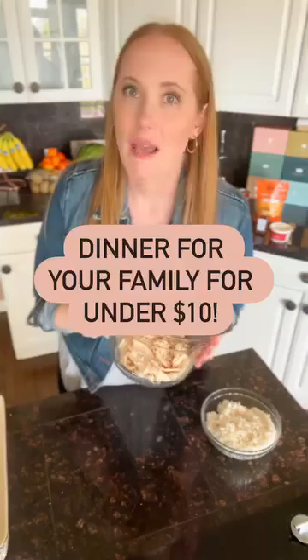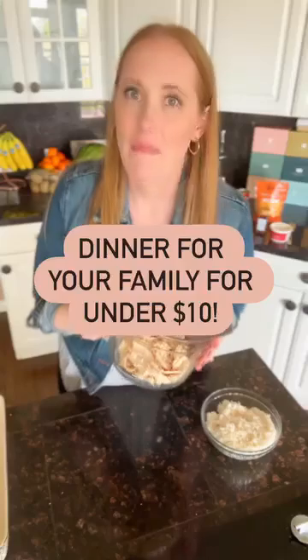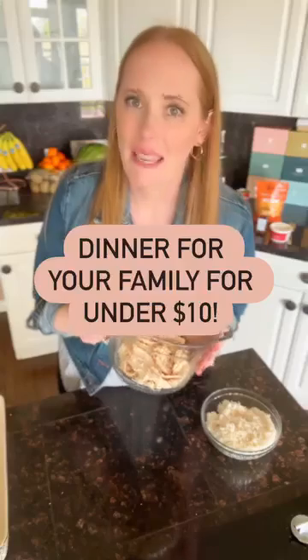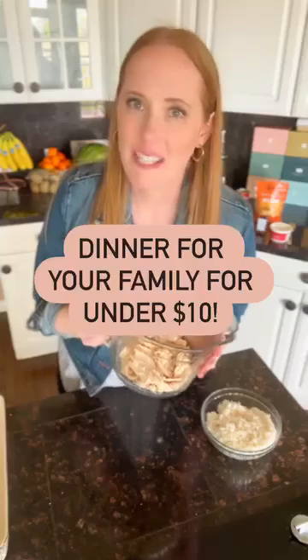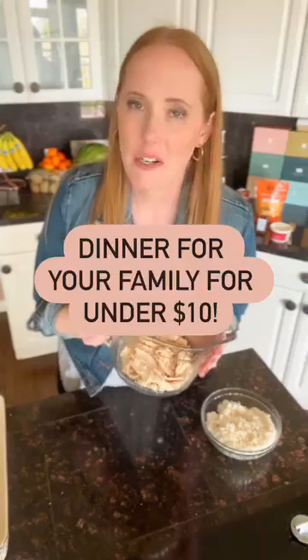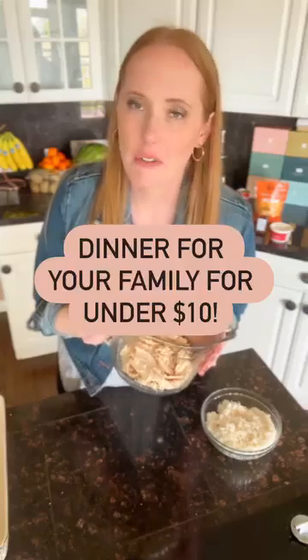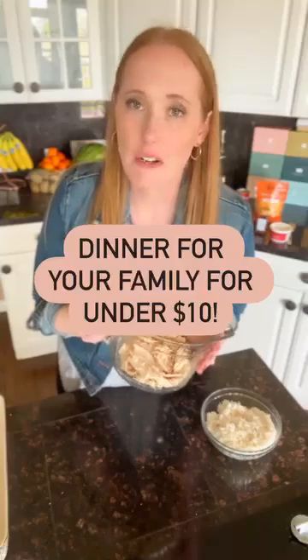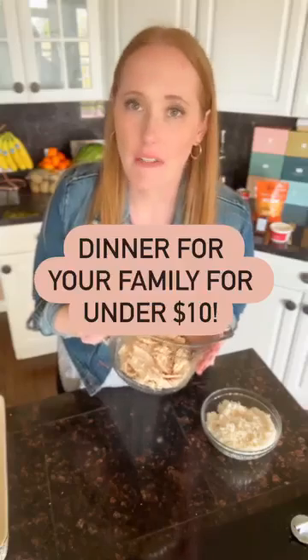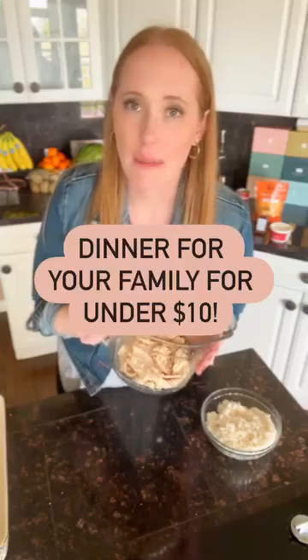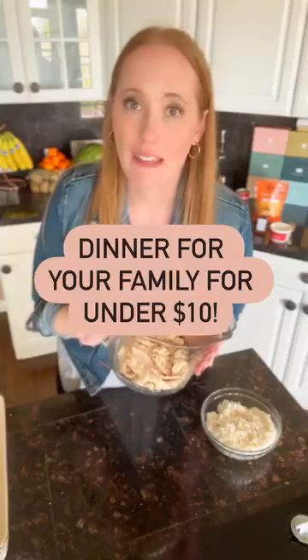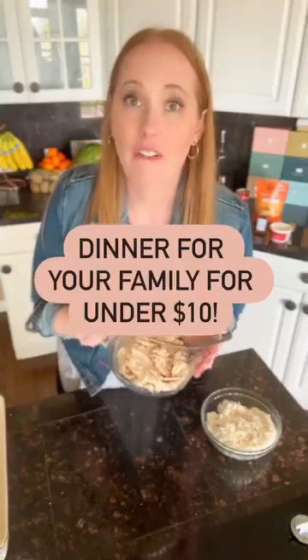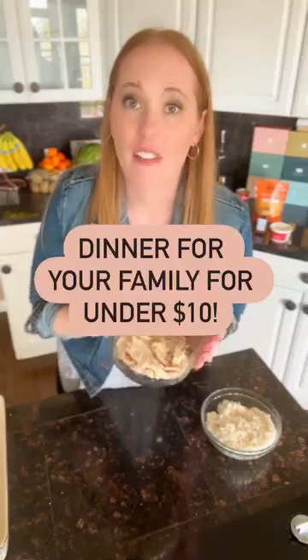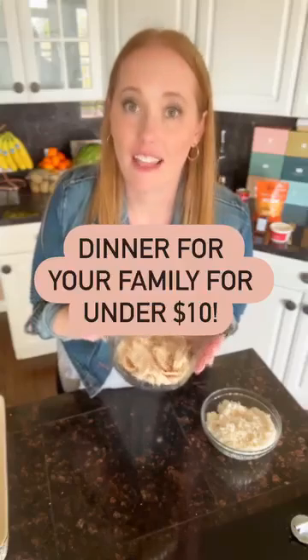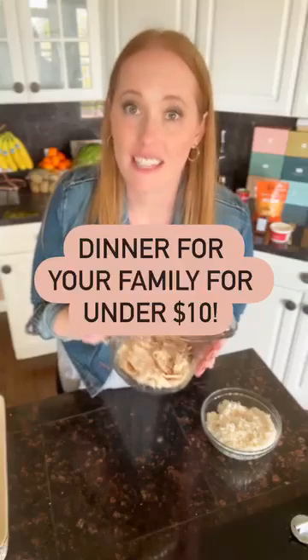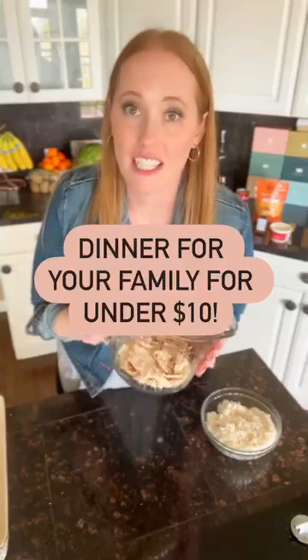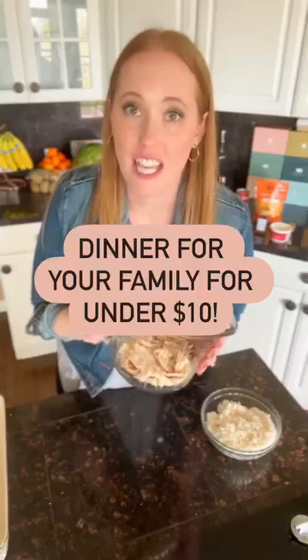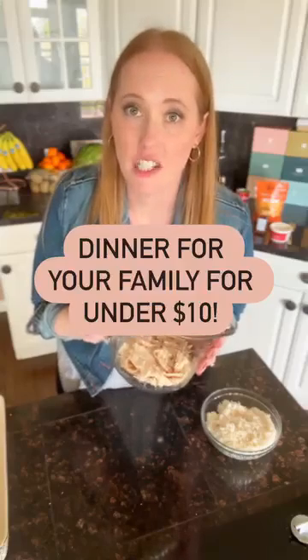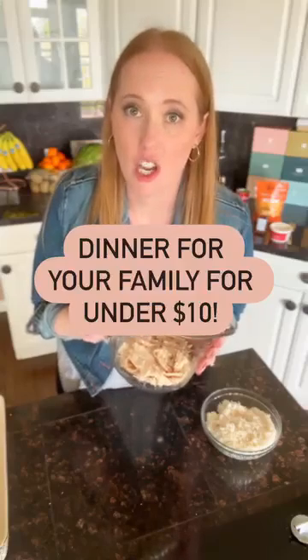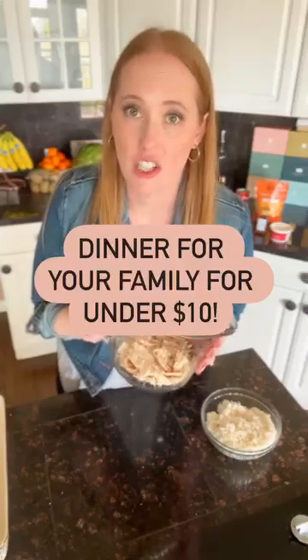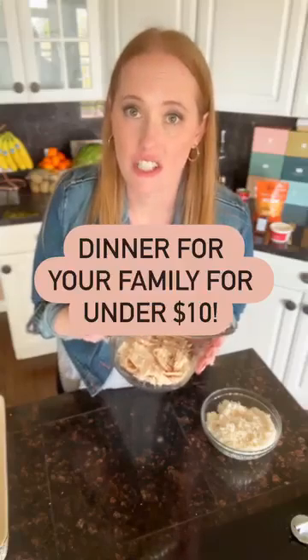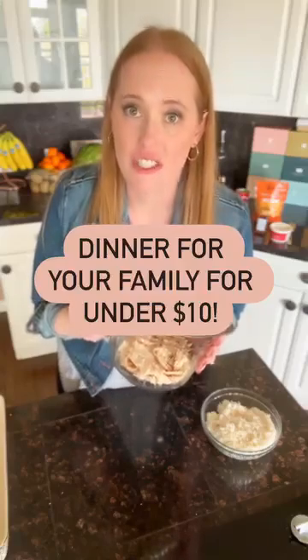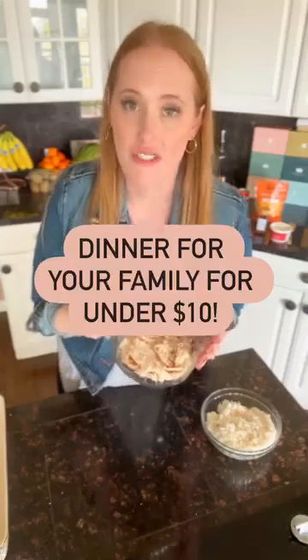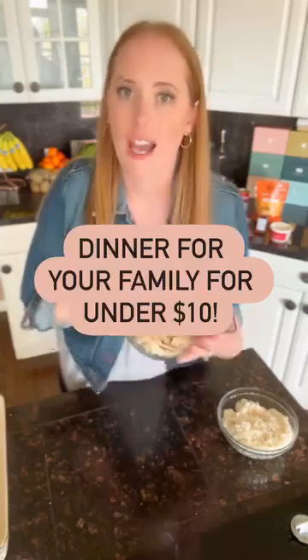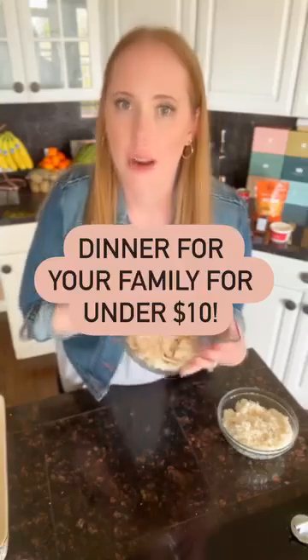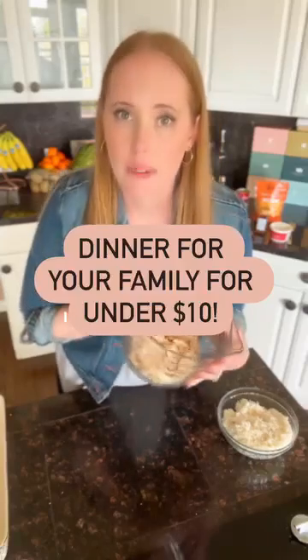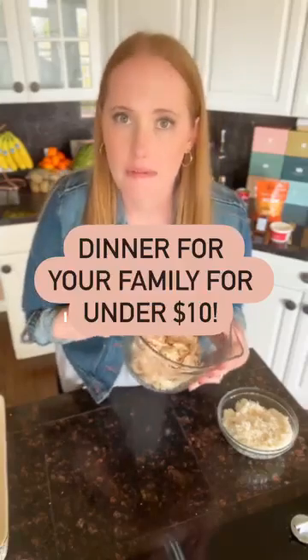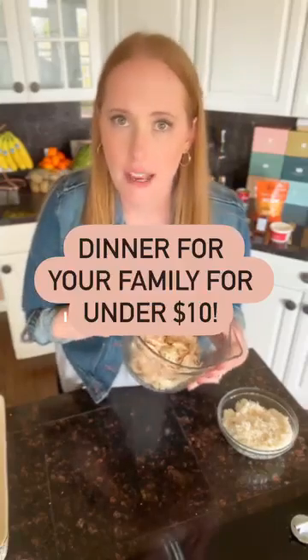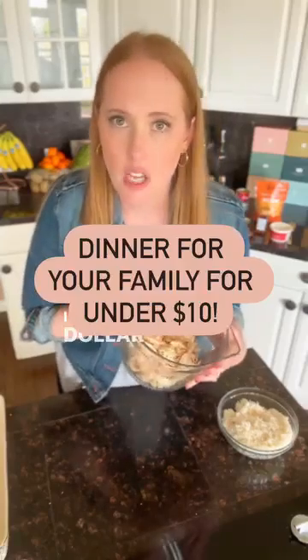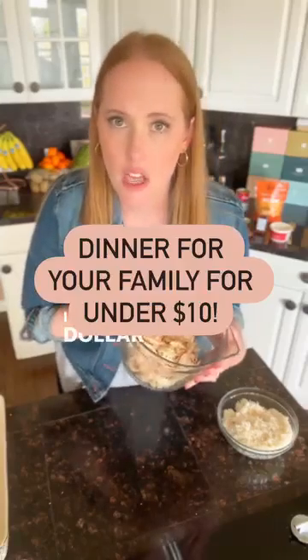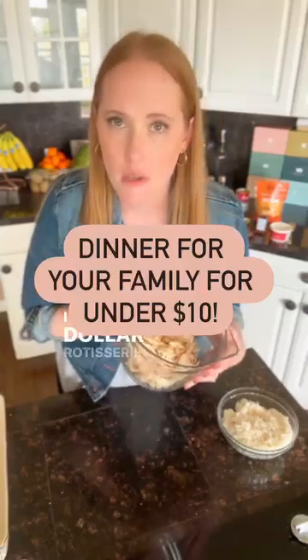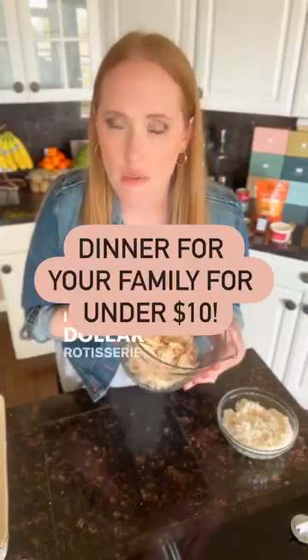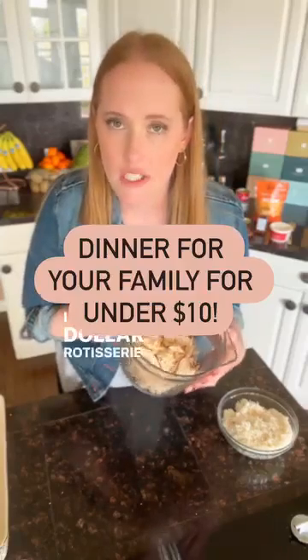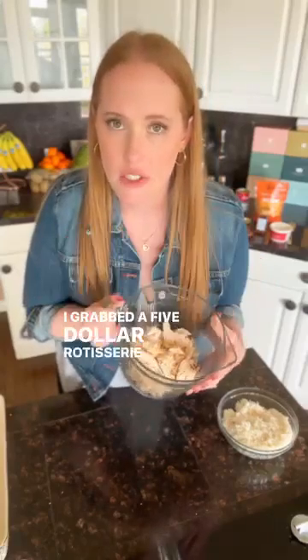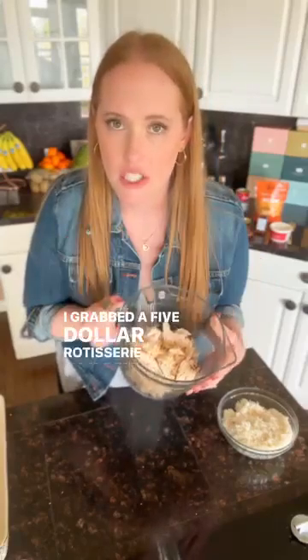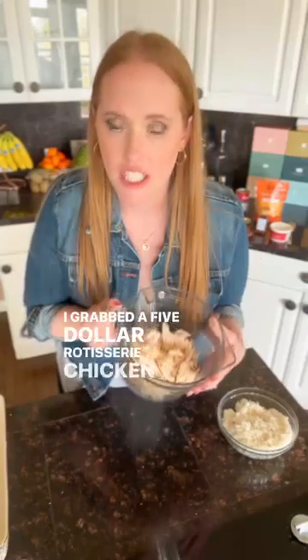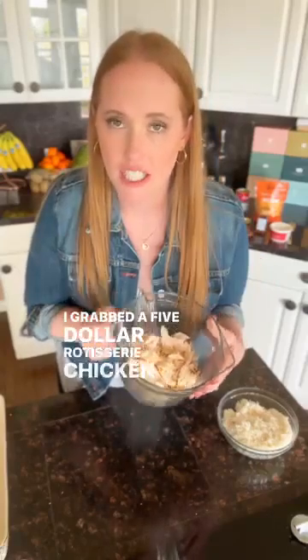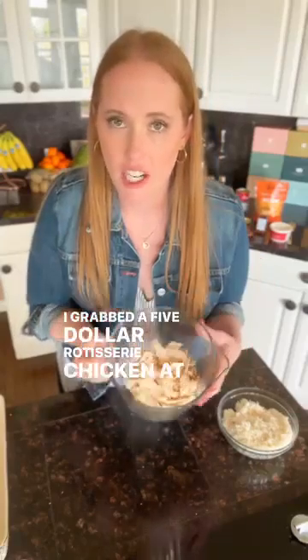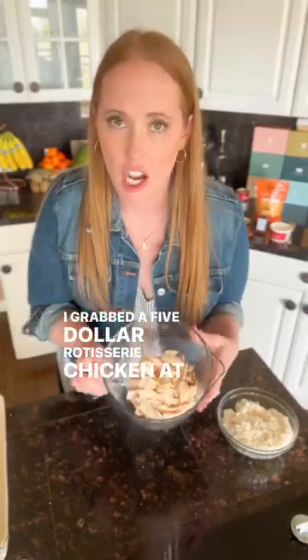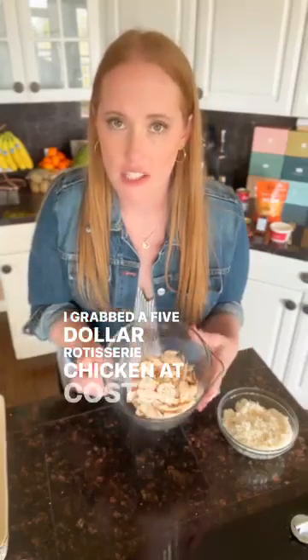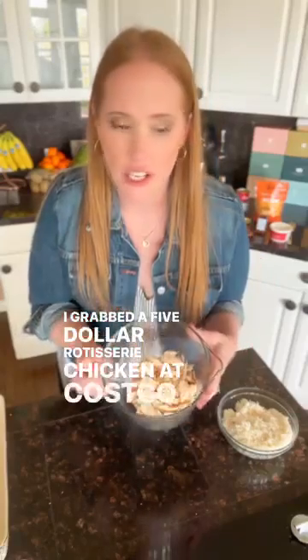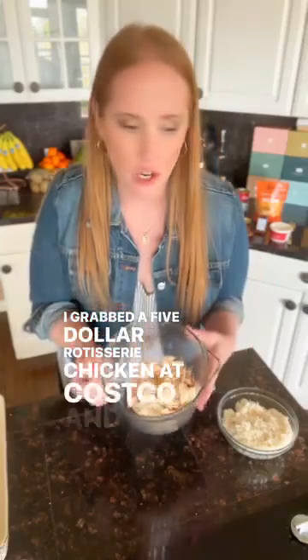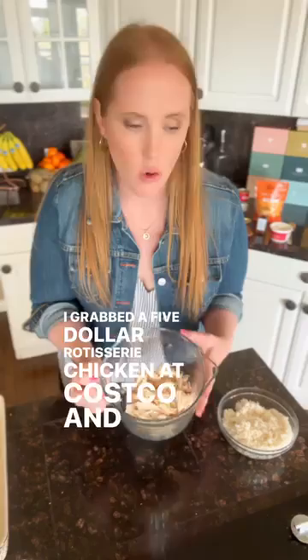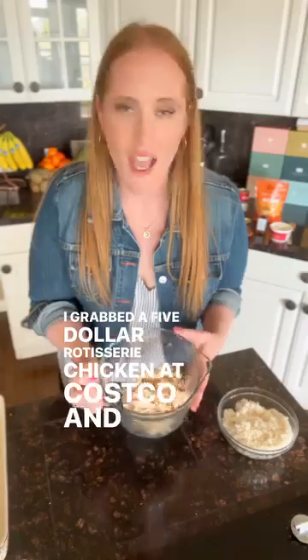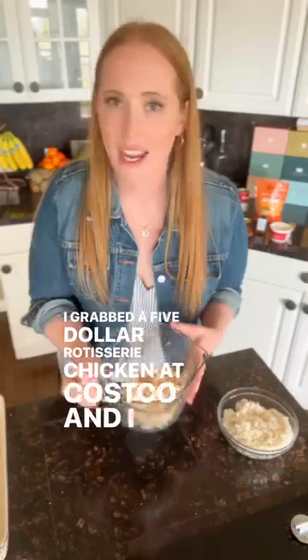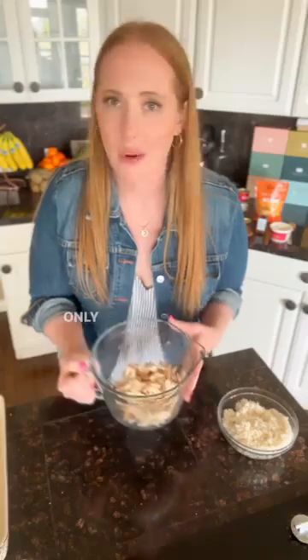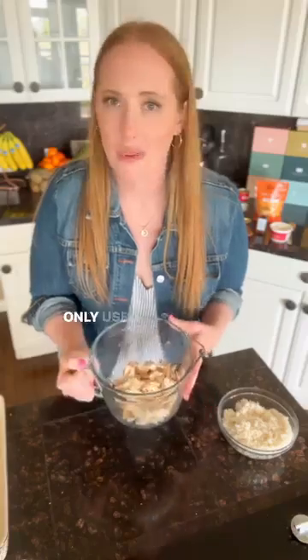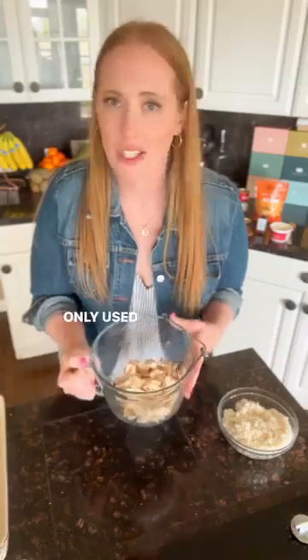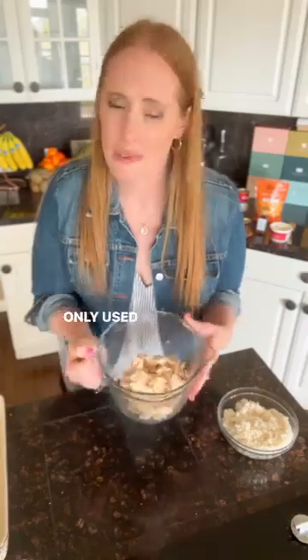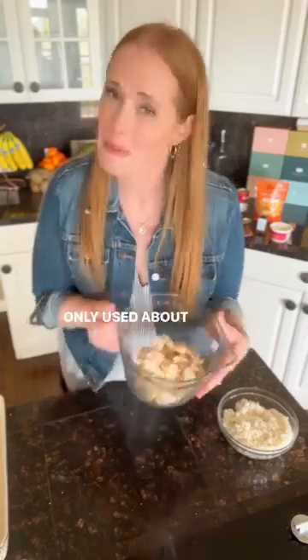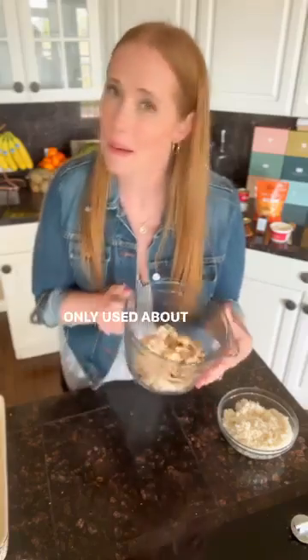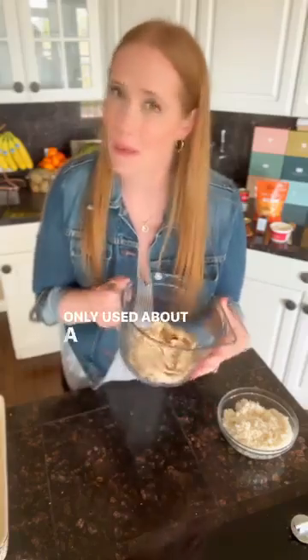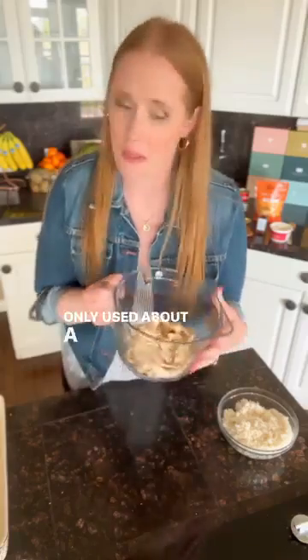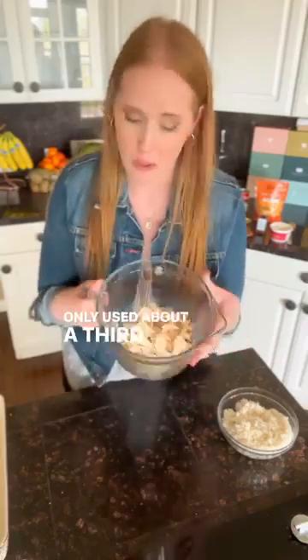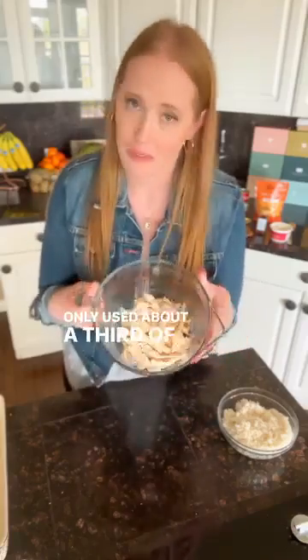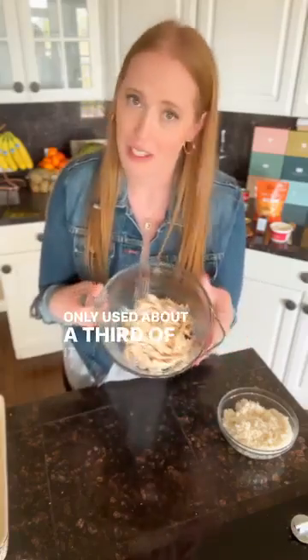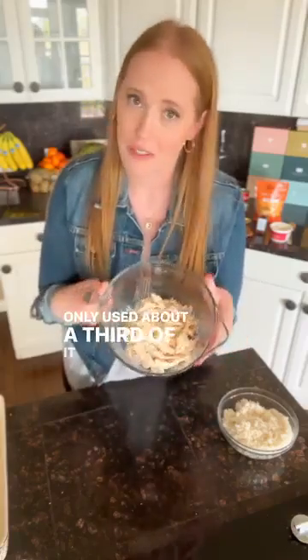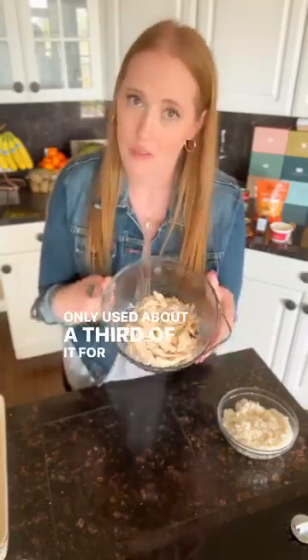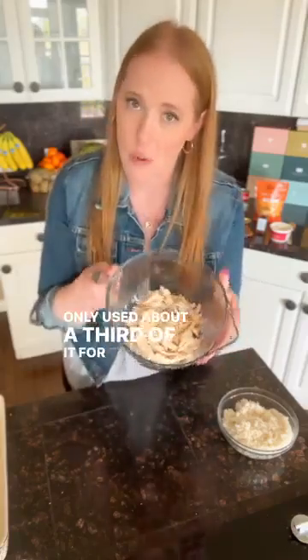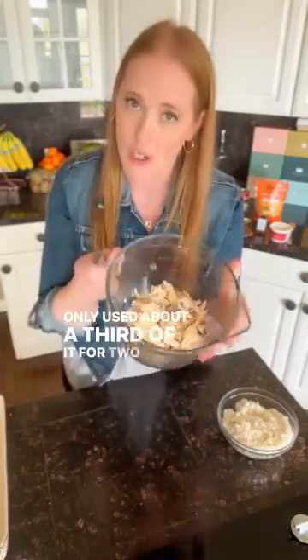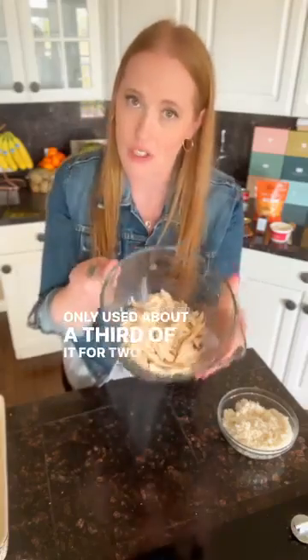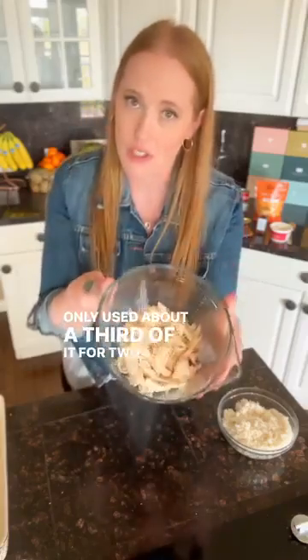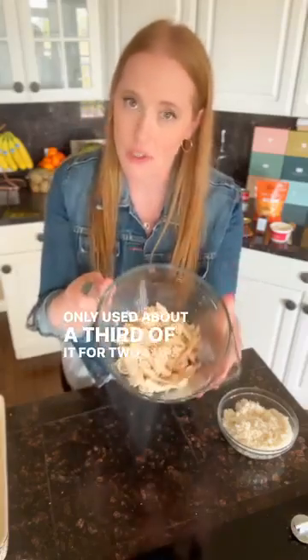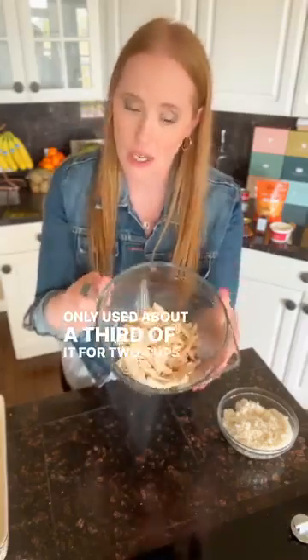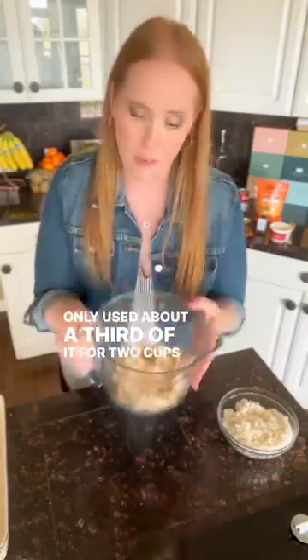Make dinner for your family for less than $10. I grabbed a $5 rotisserie chicken at Costco and I only used about a third of it for two cups of chicken.